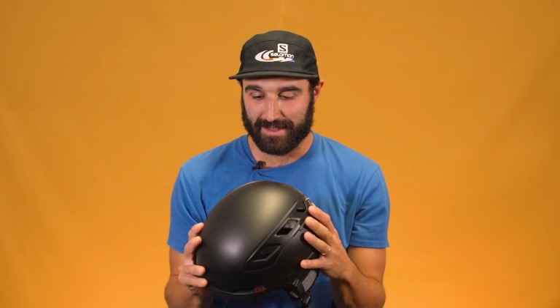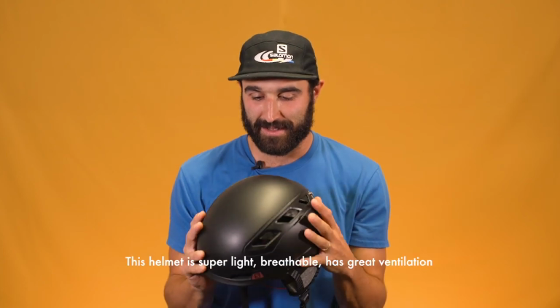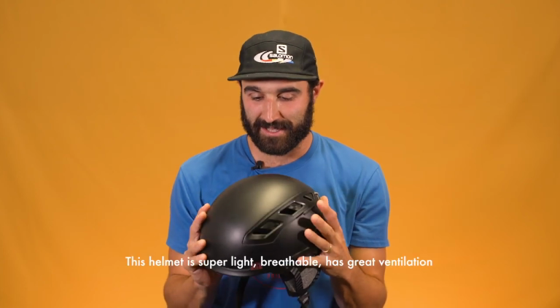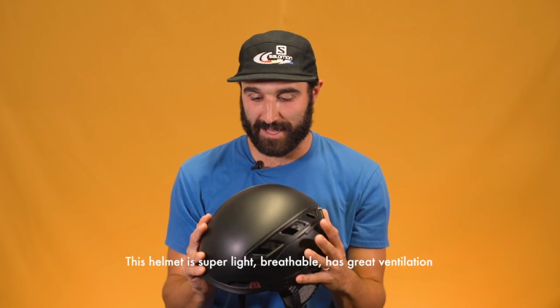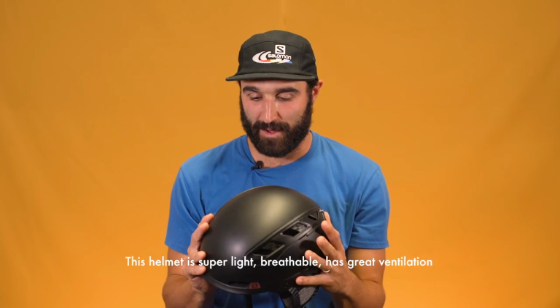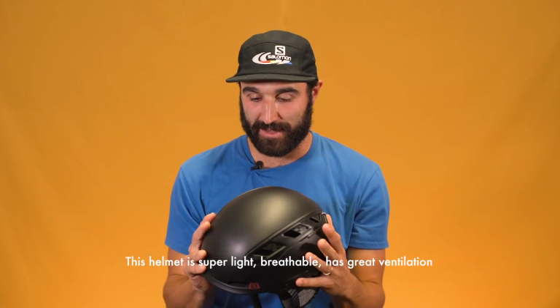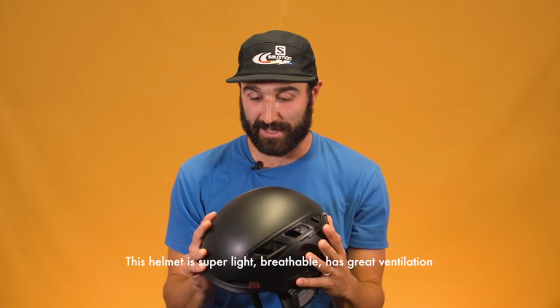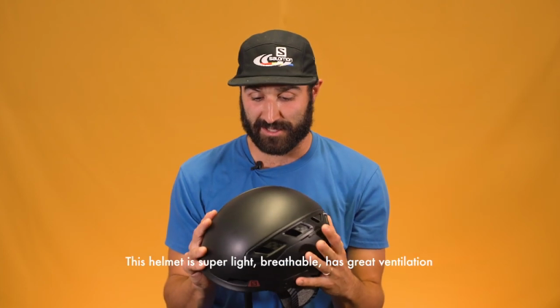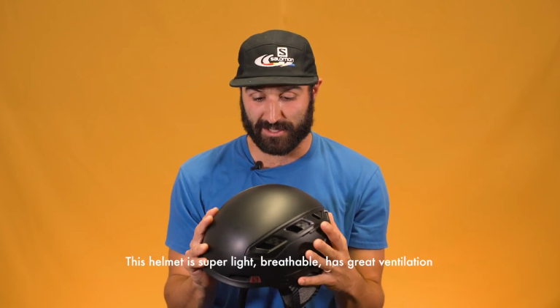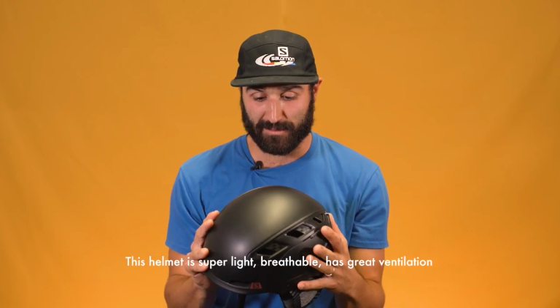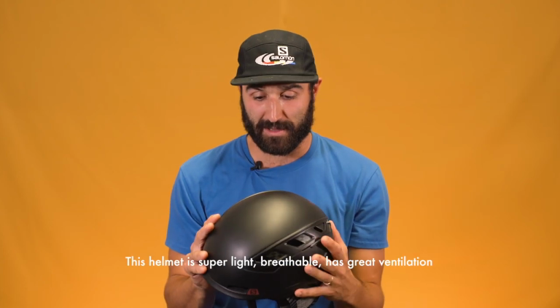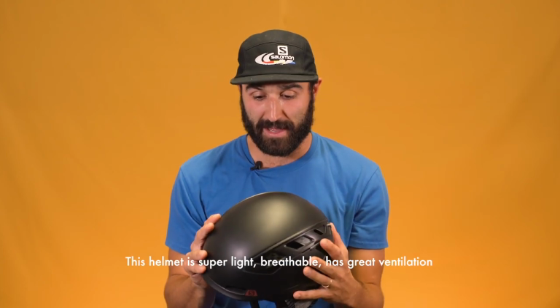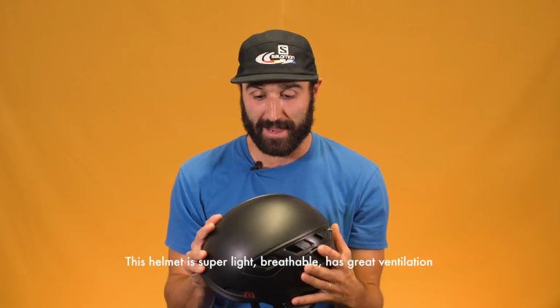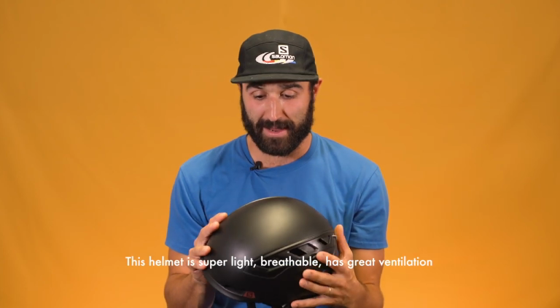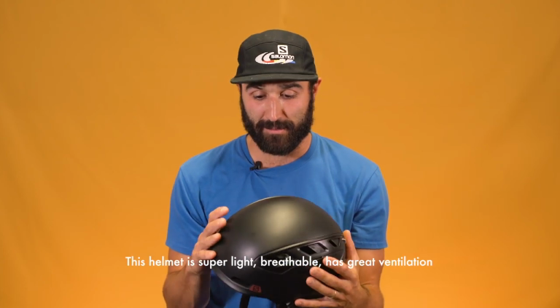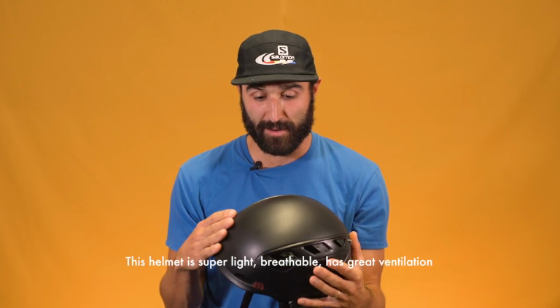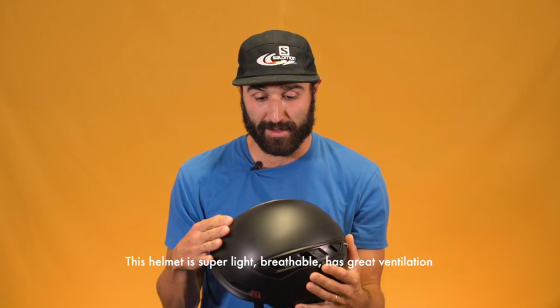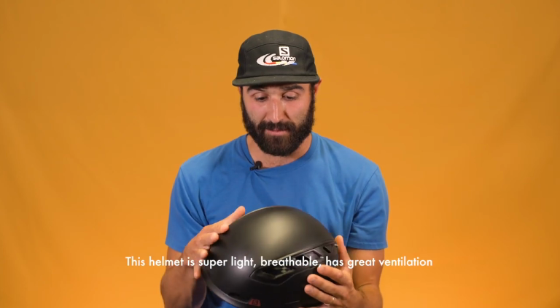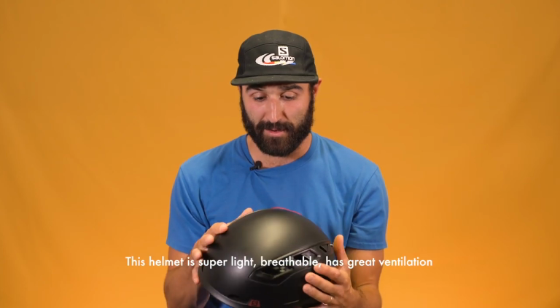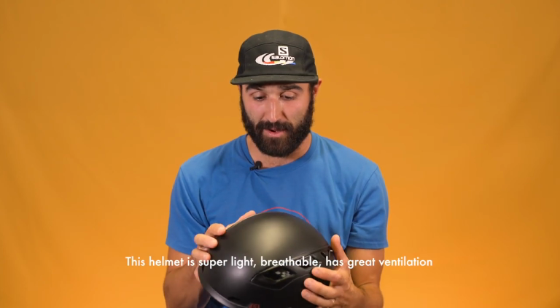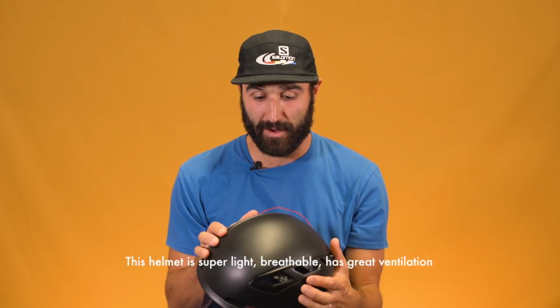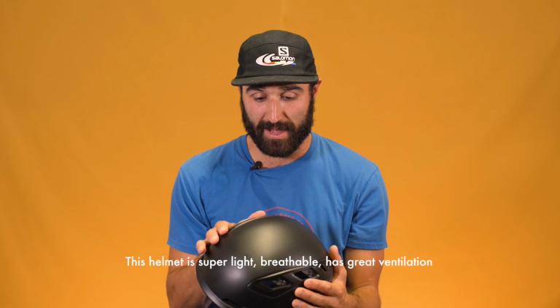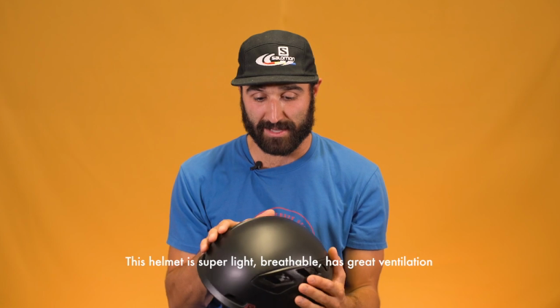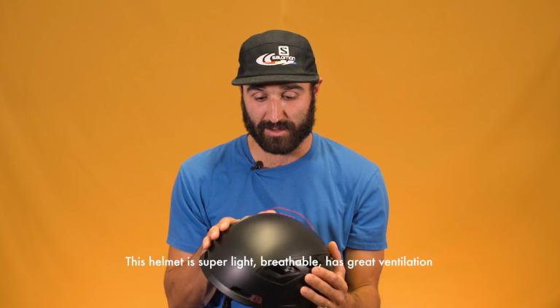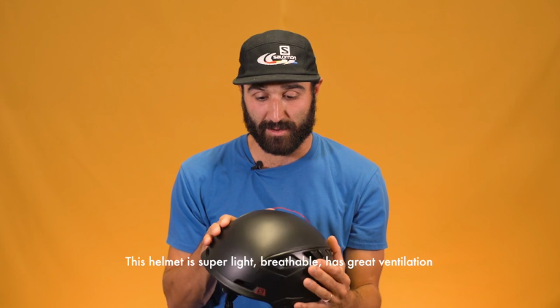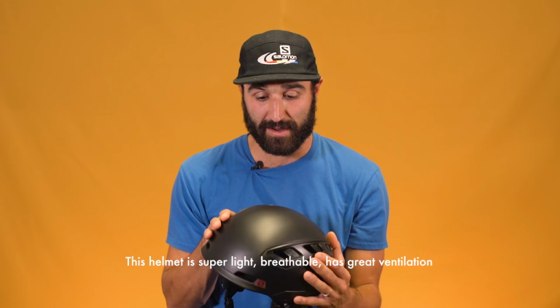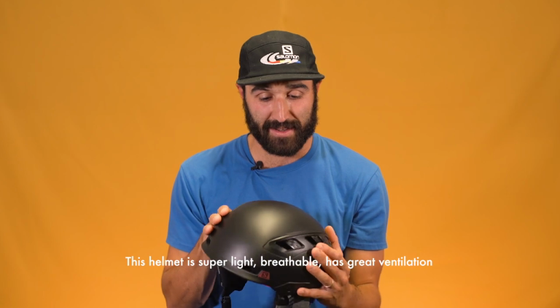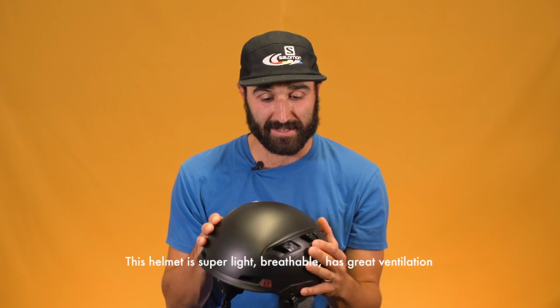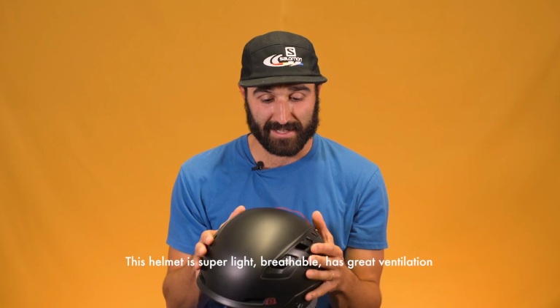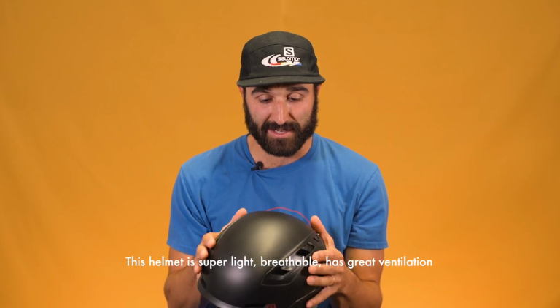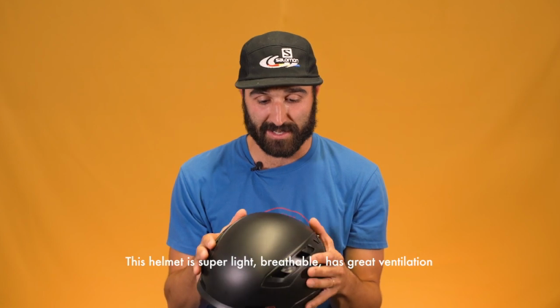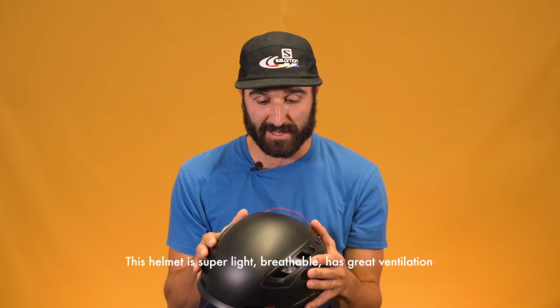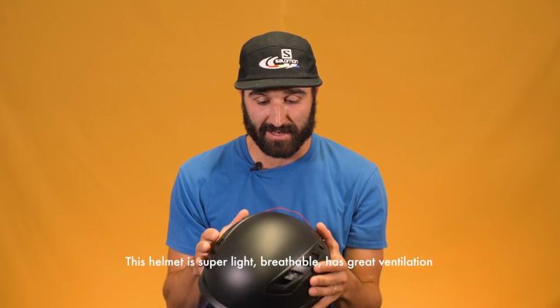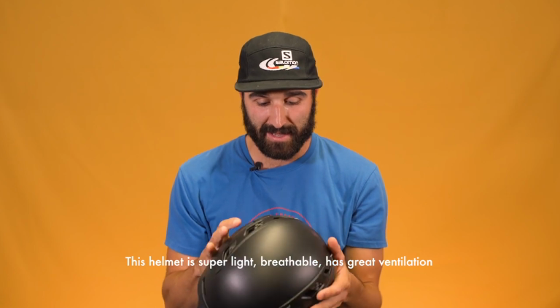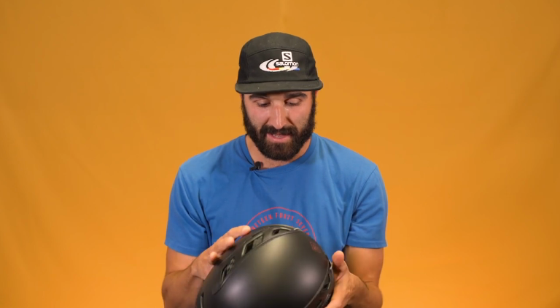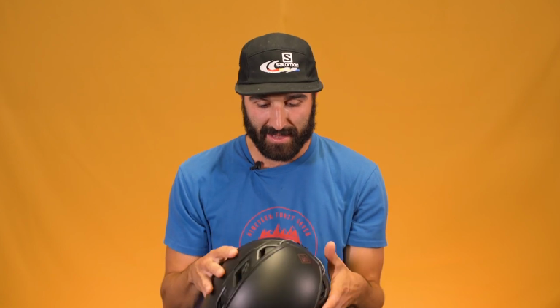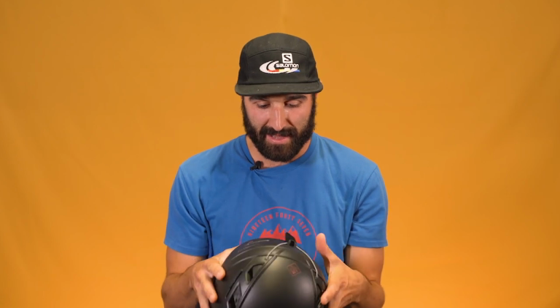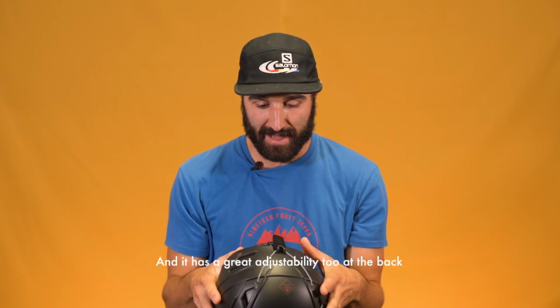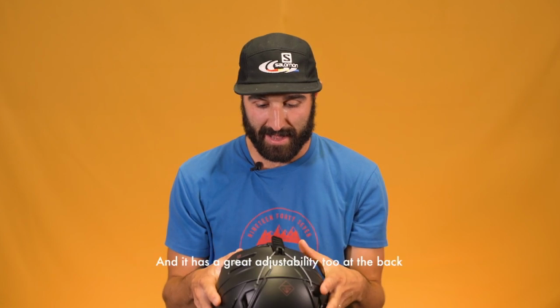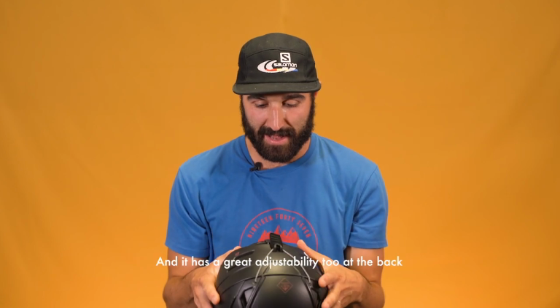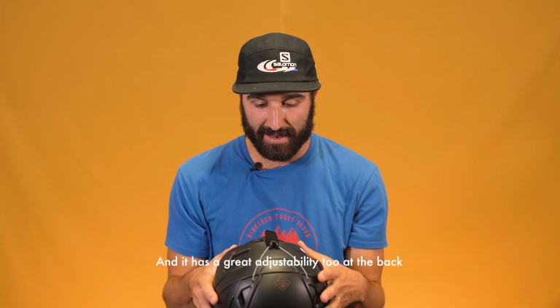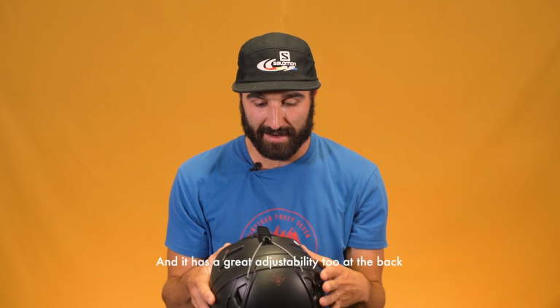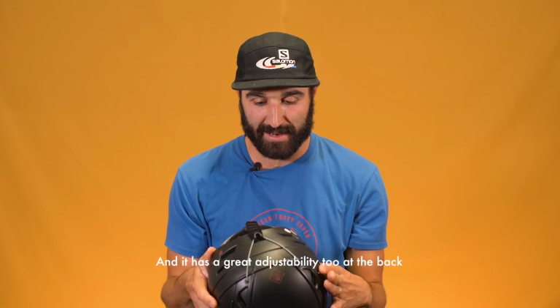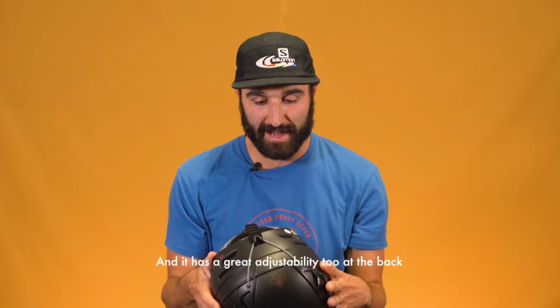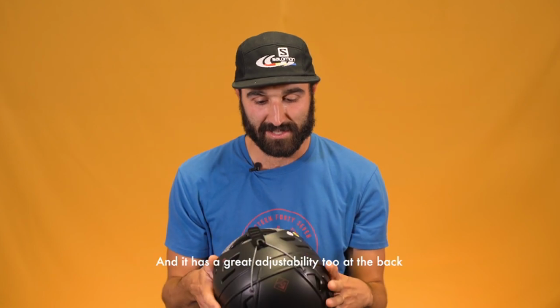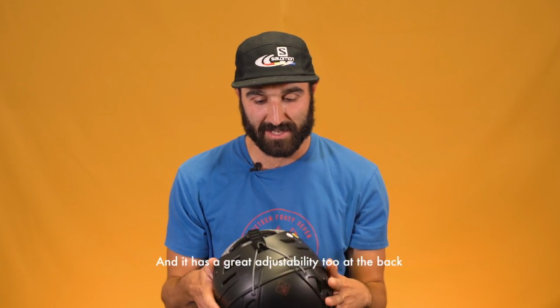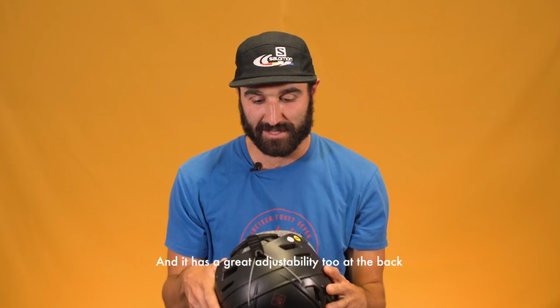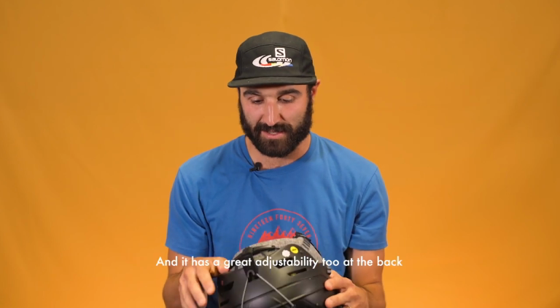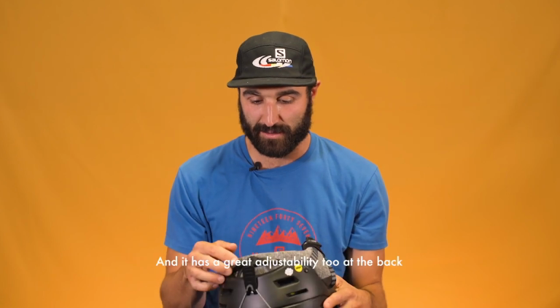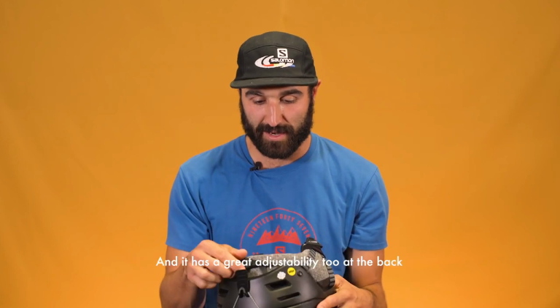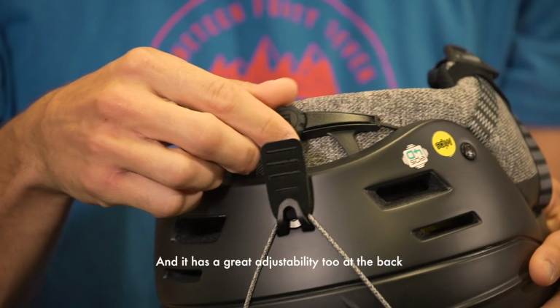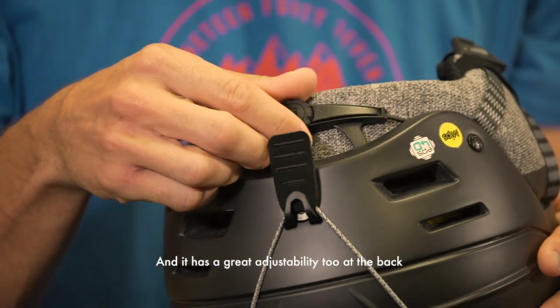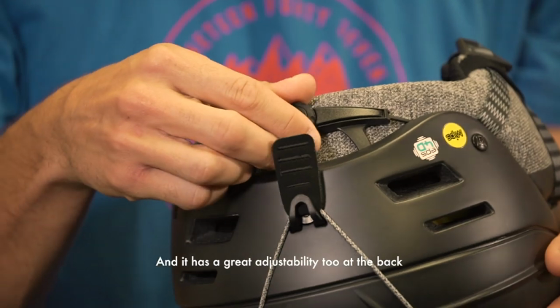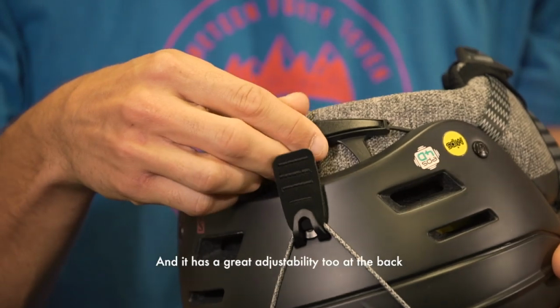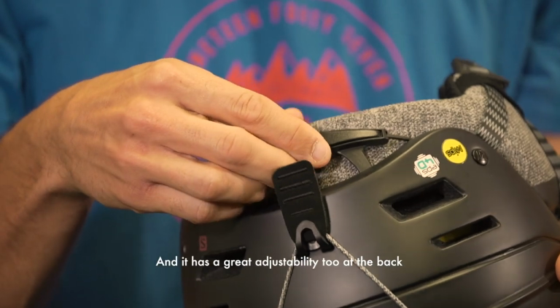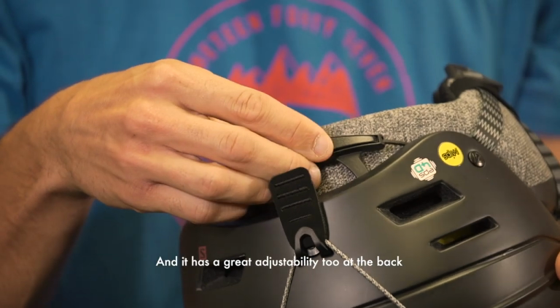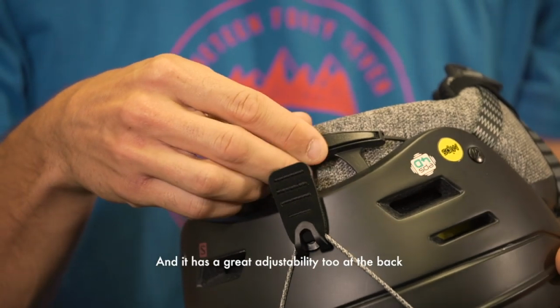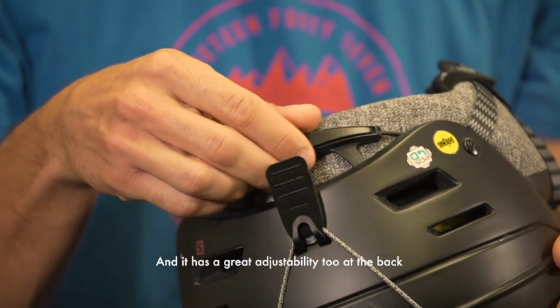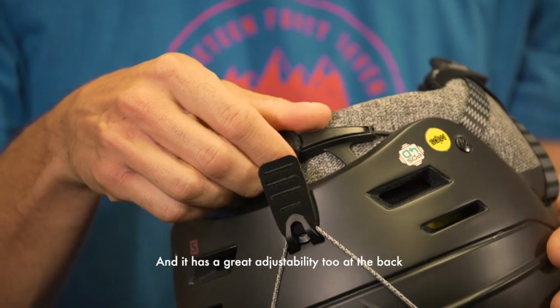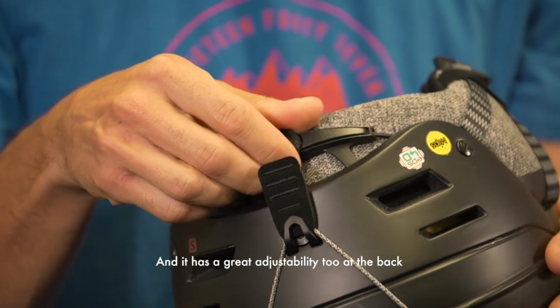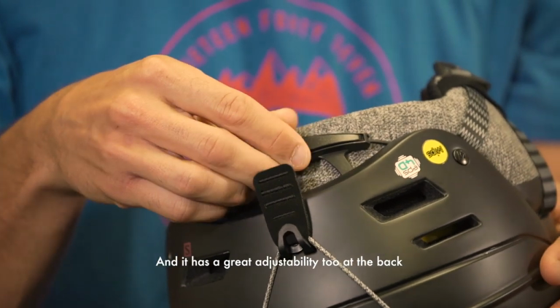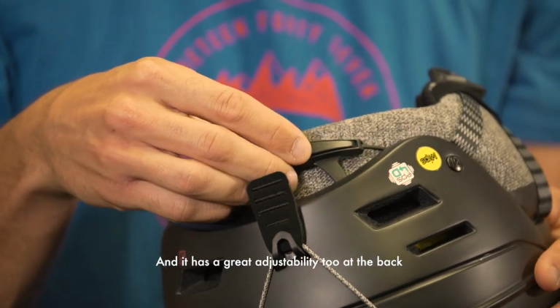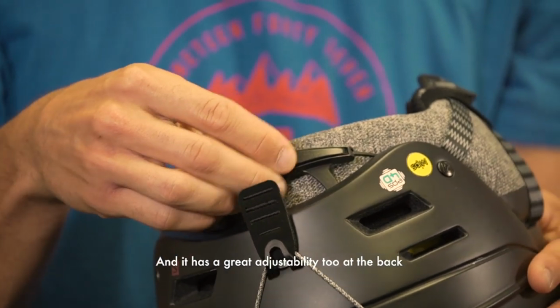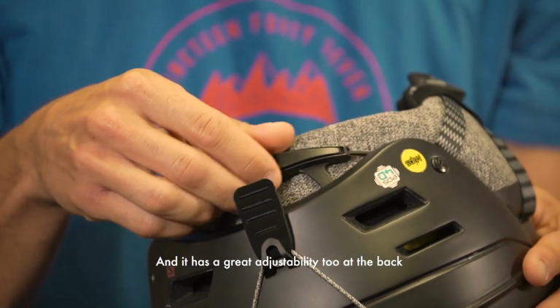This helmet is super light, breathable, has great ventilation, and it actually has great adjustability in the back.